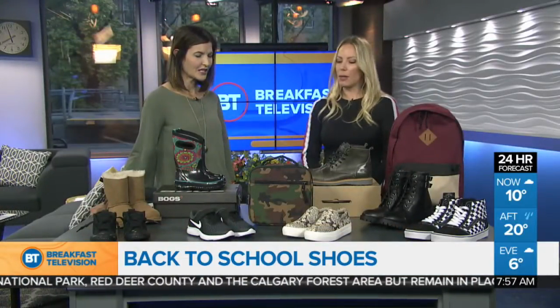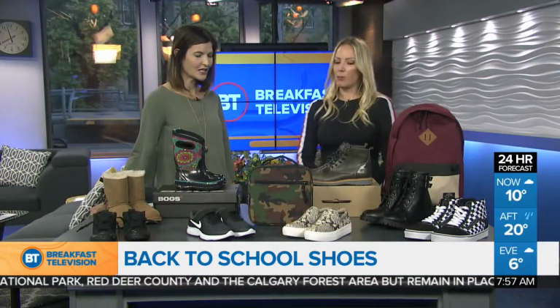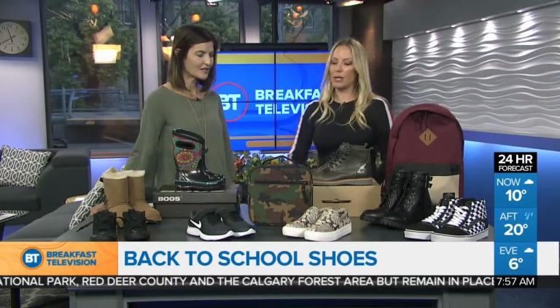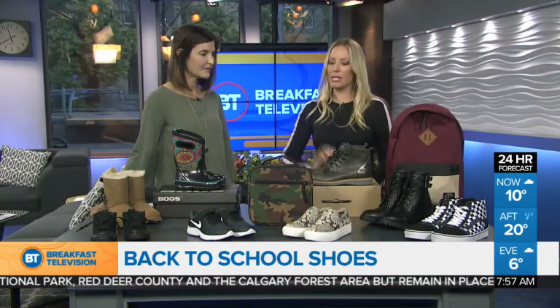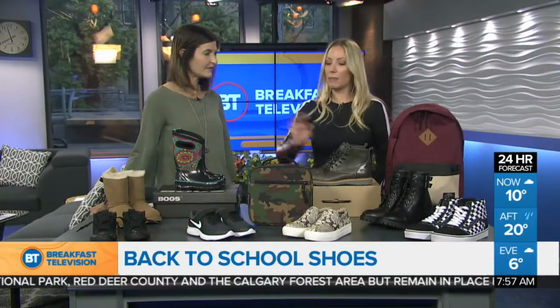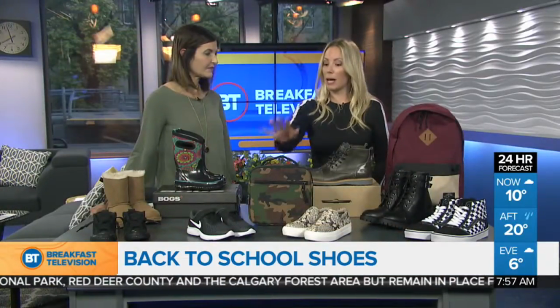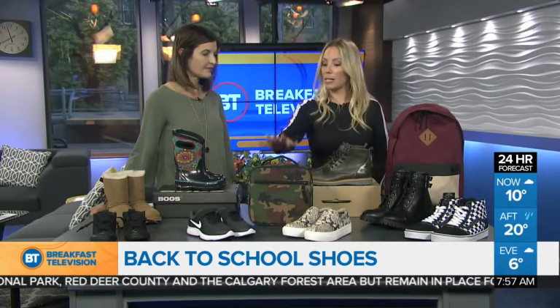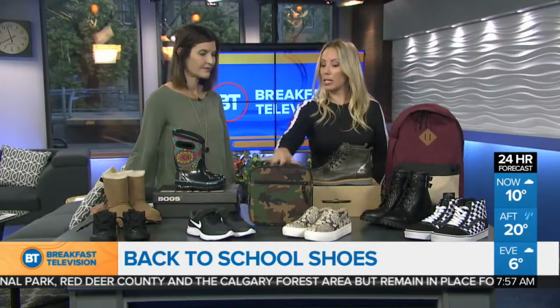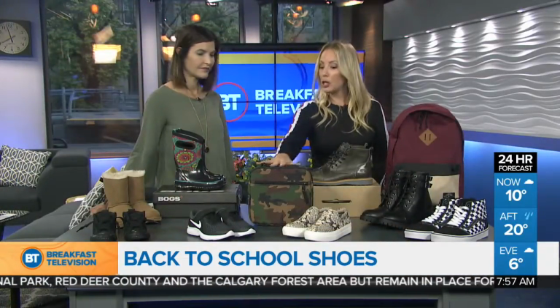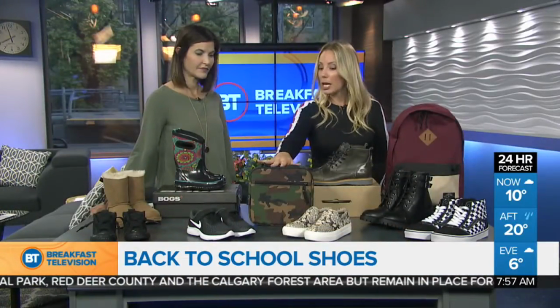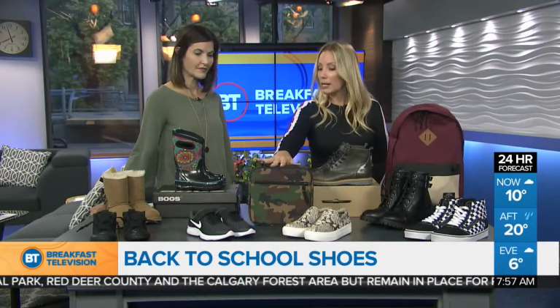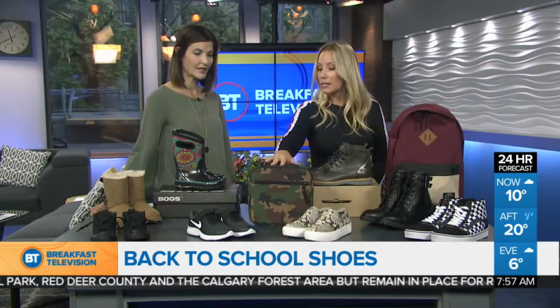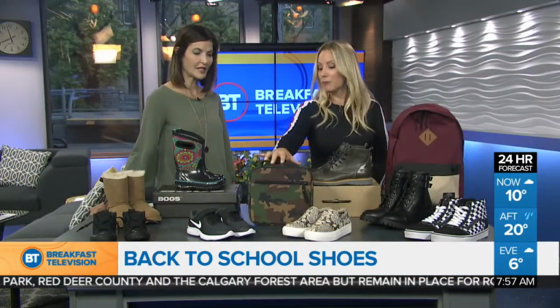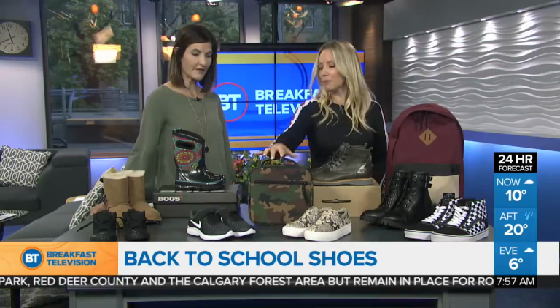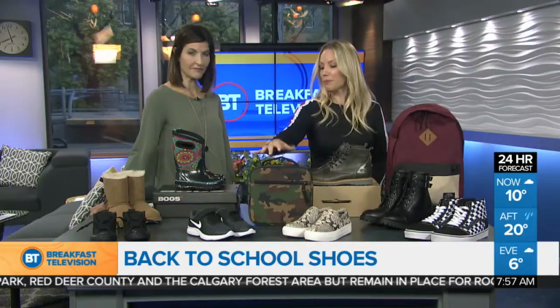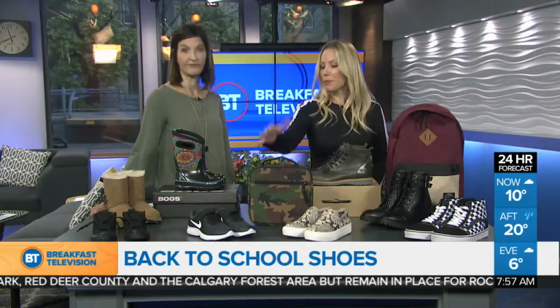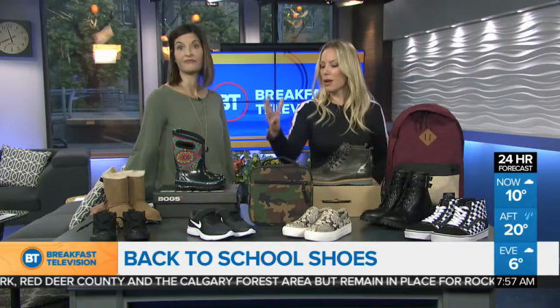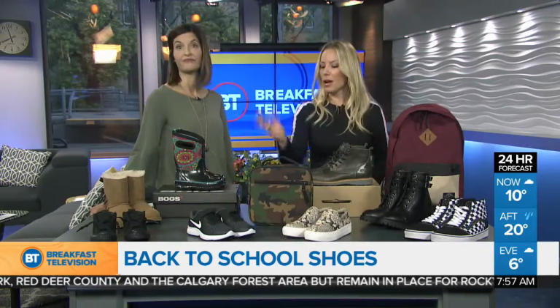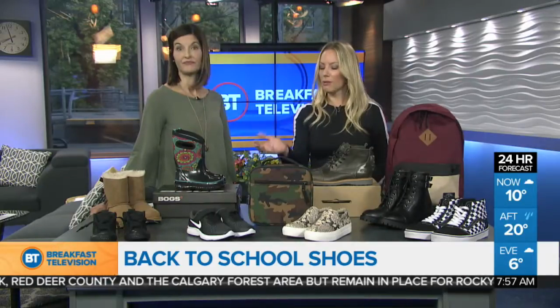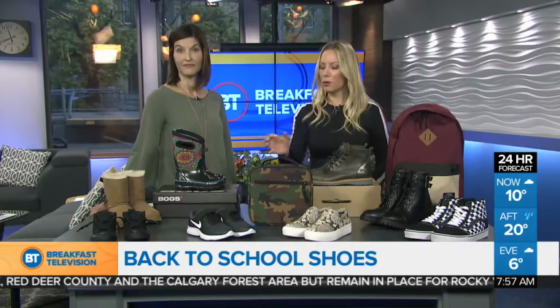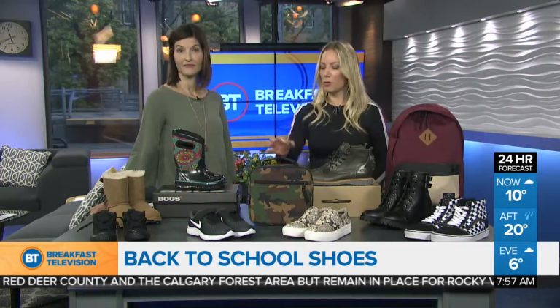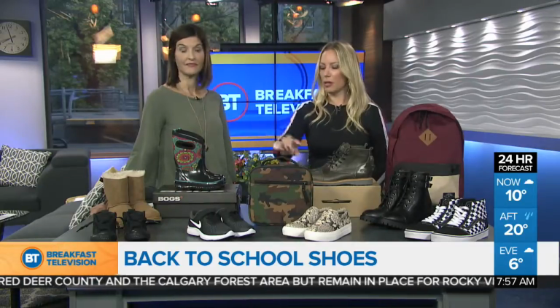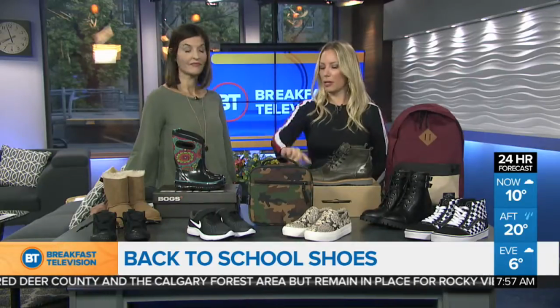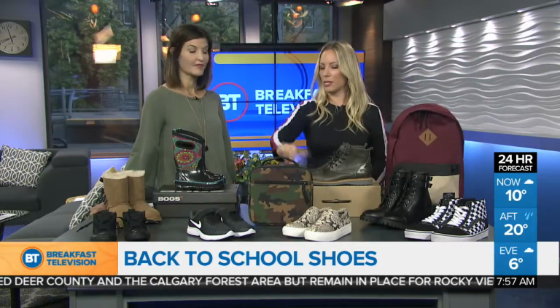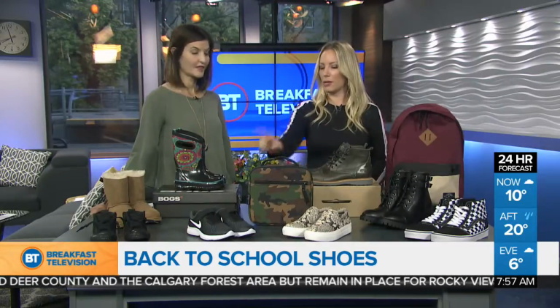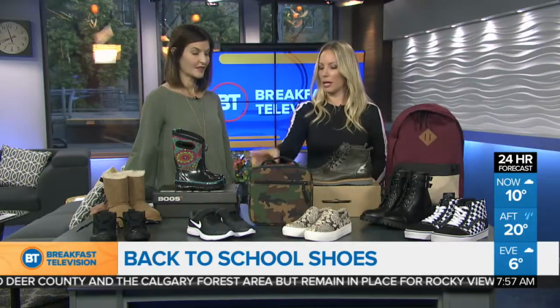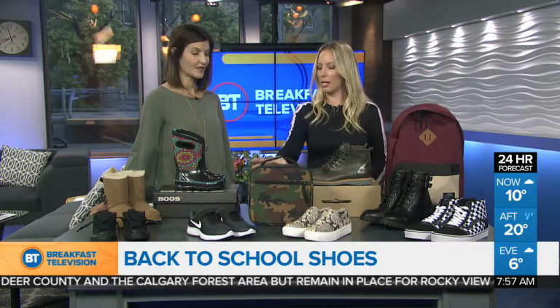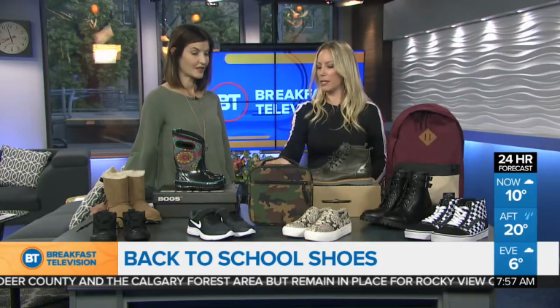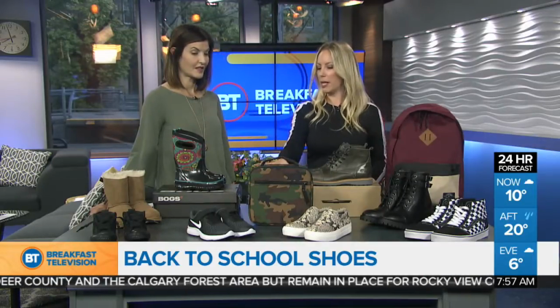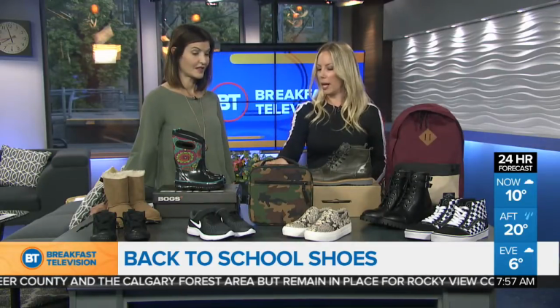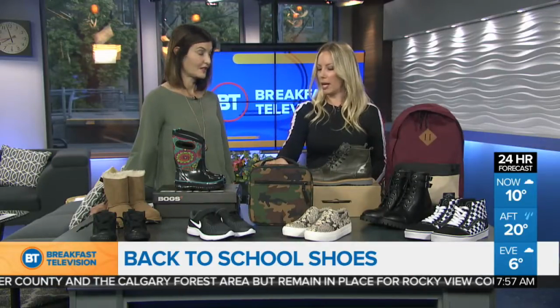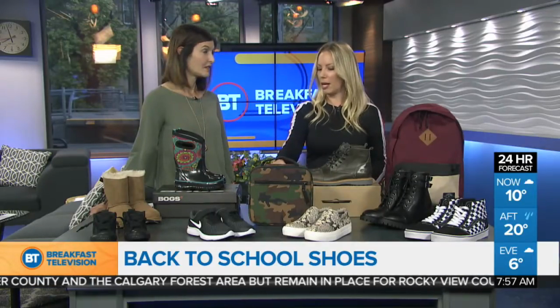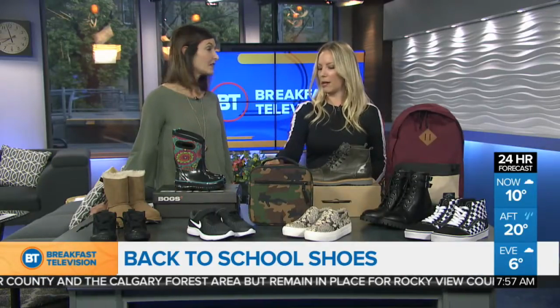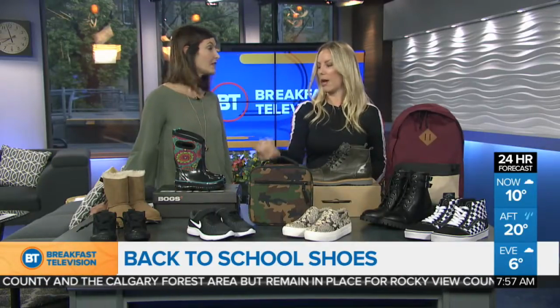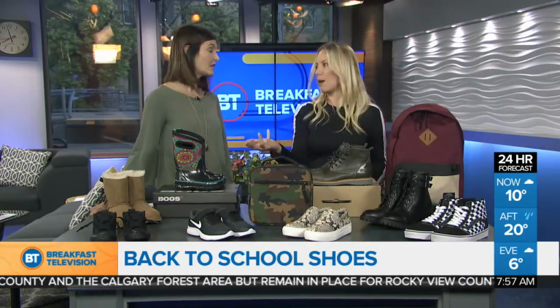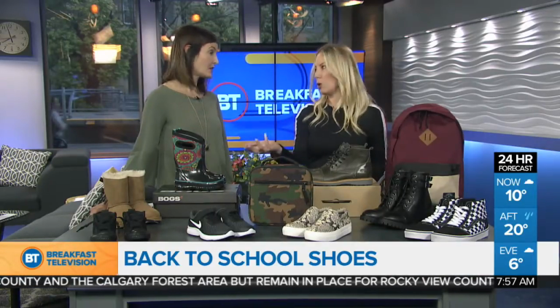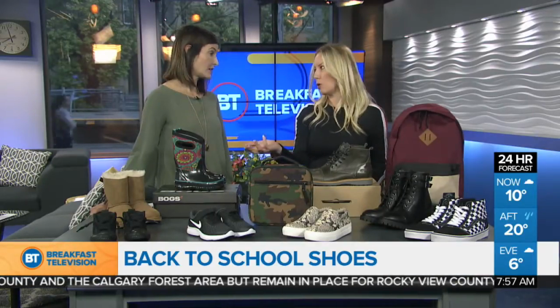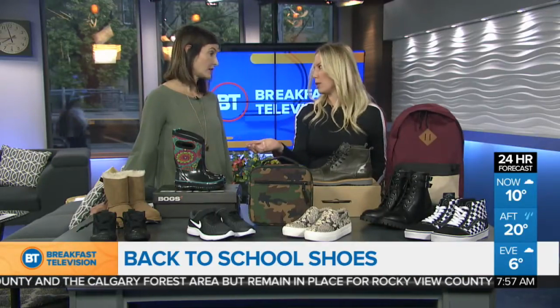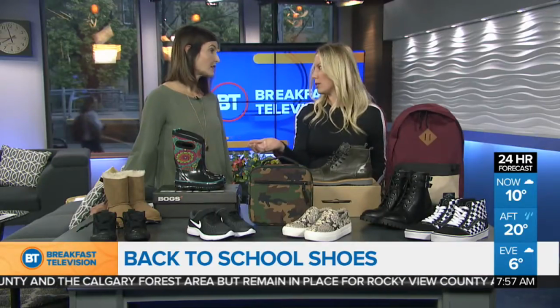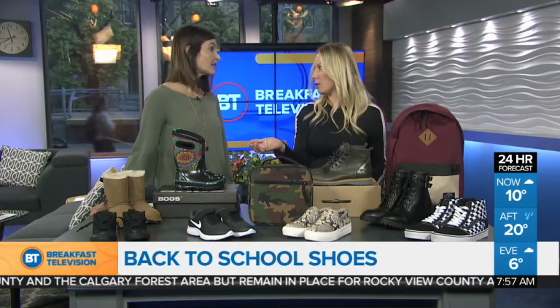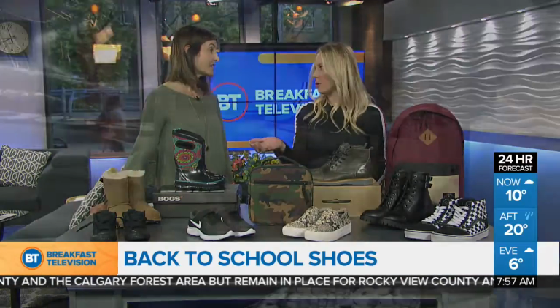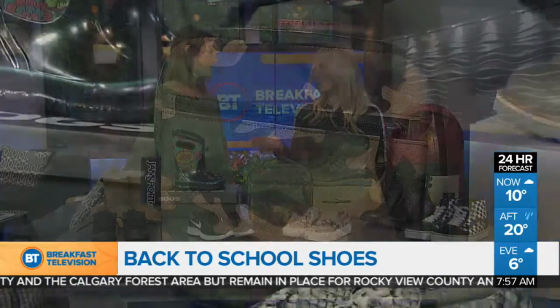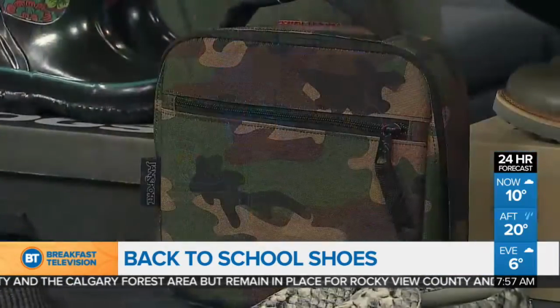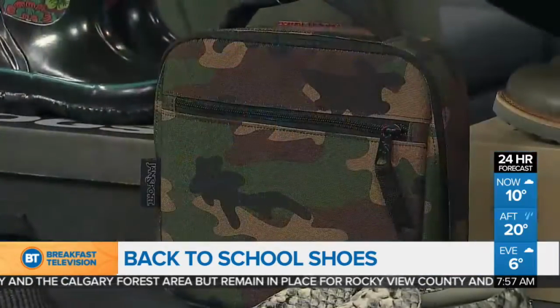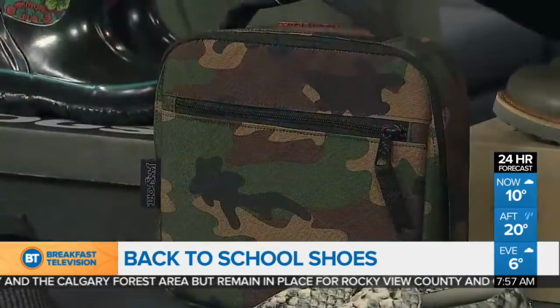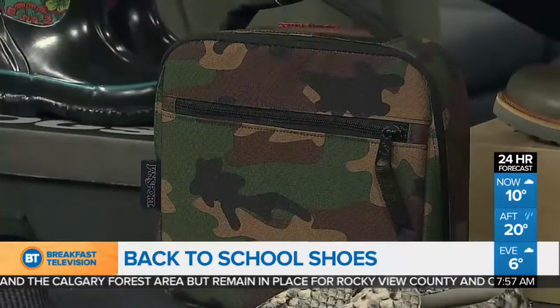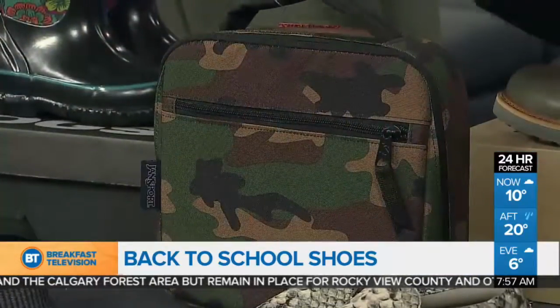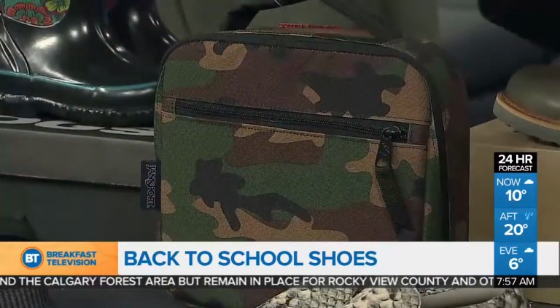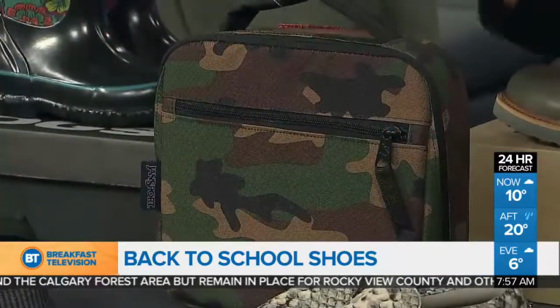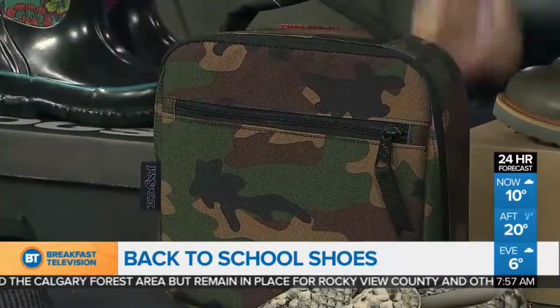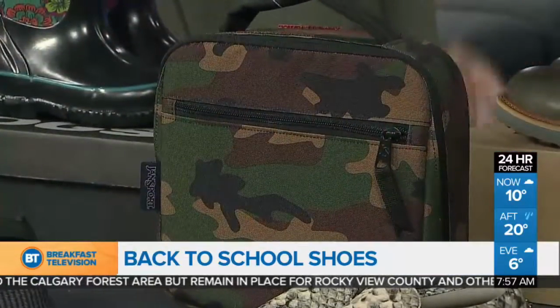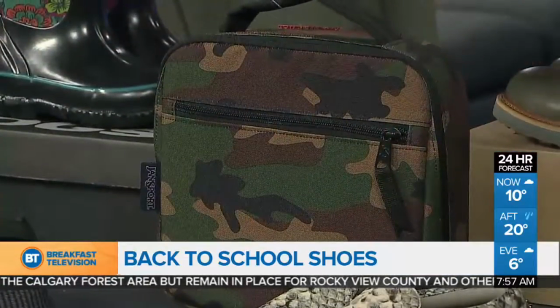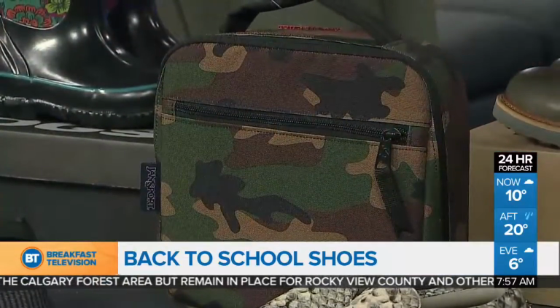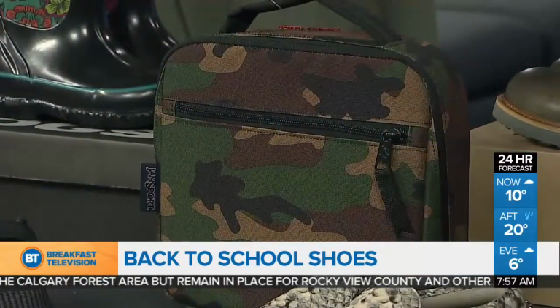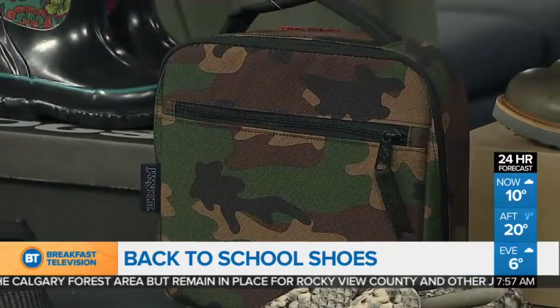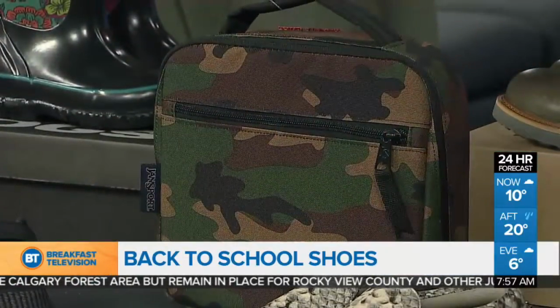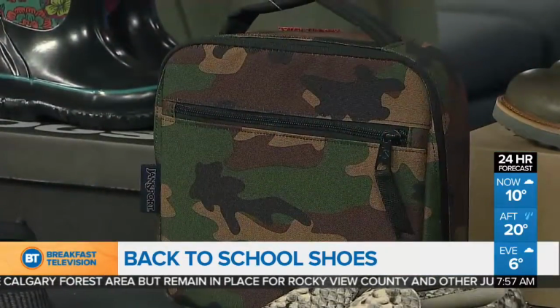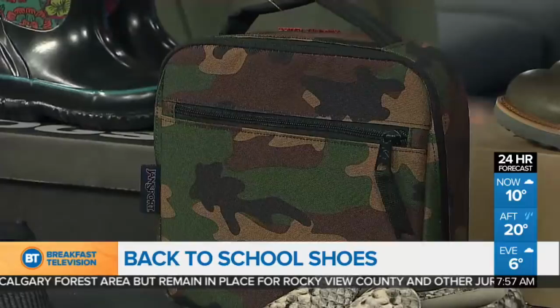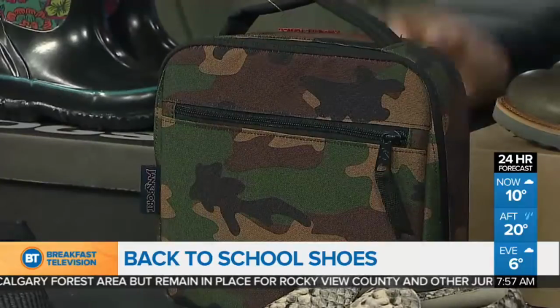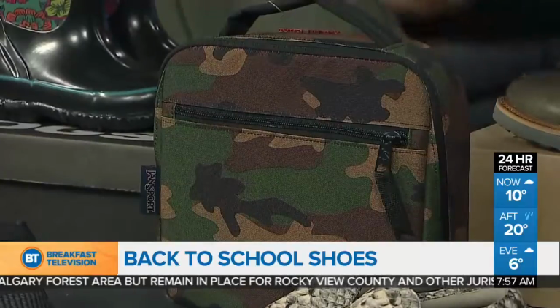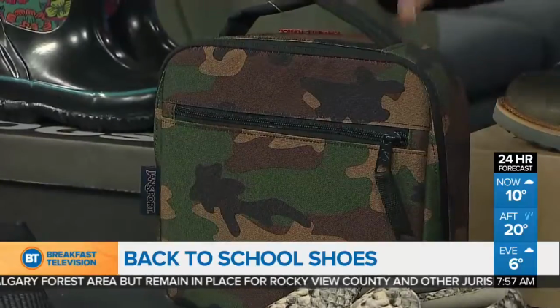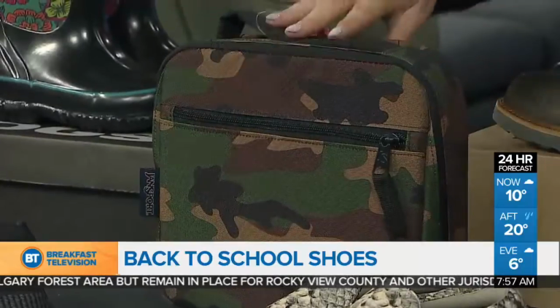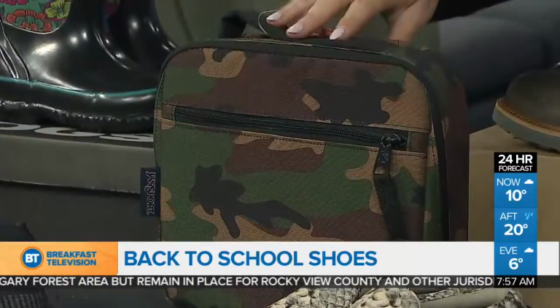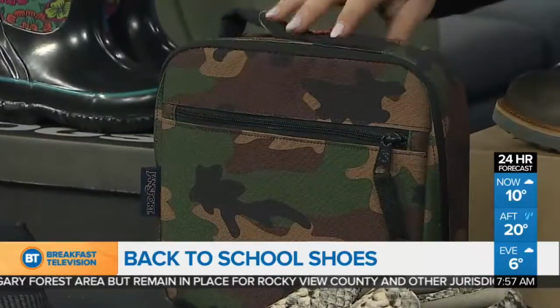Moving into some bags and lunch kits — these are insulated. Camo is sort of everything for the kids these days, very trendy. So this is great.